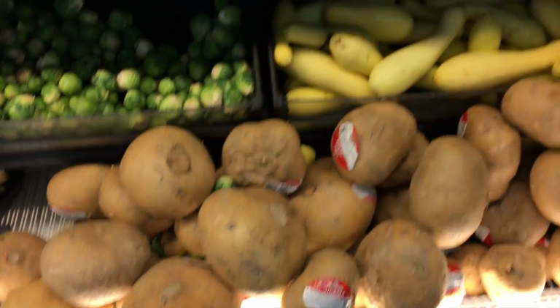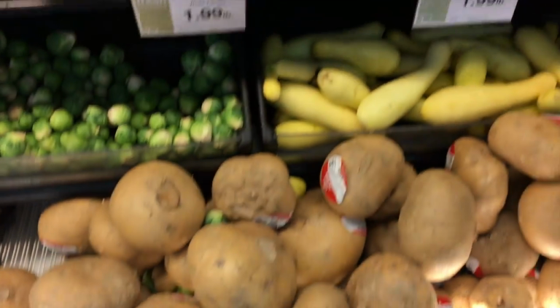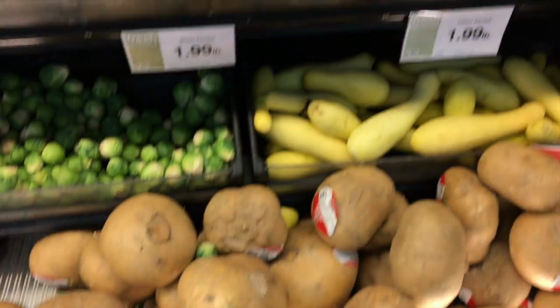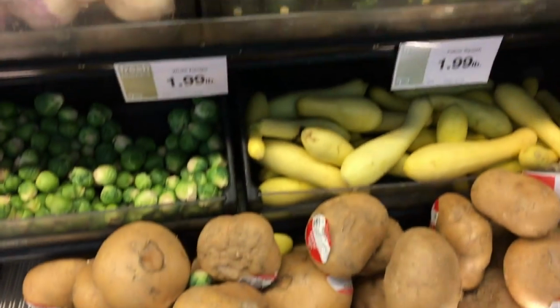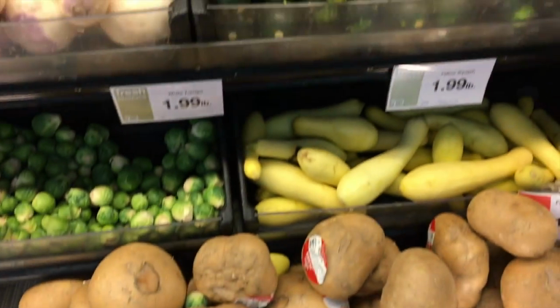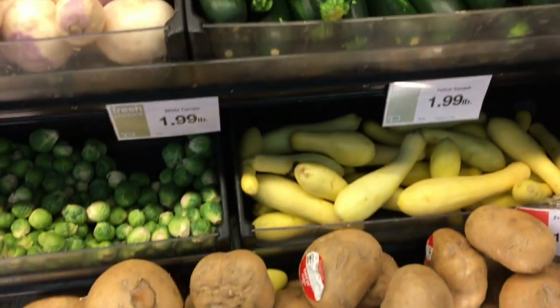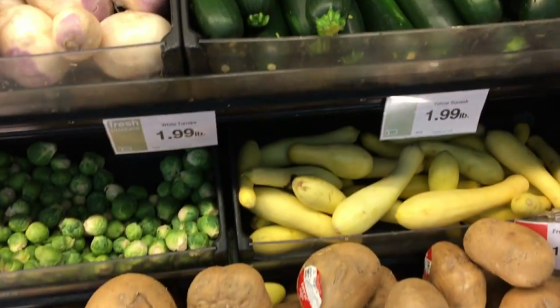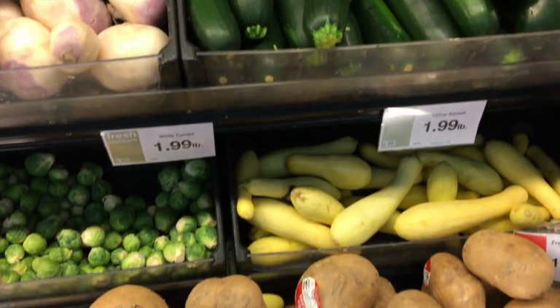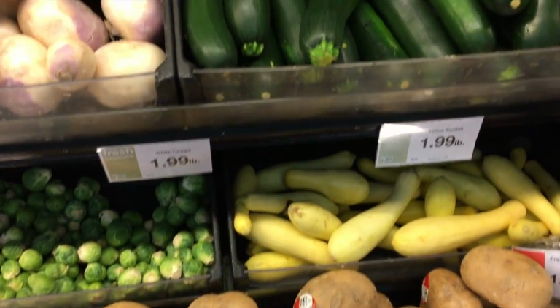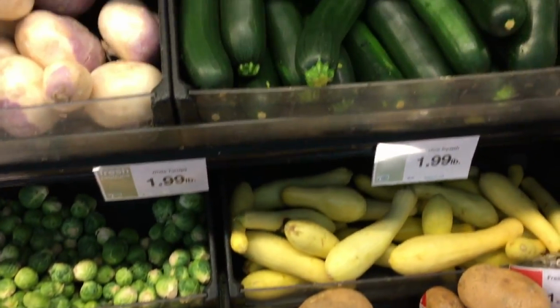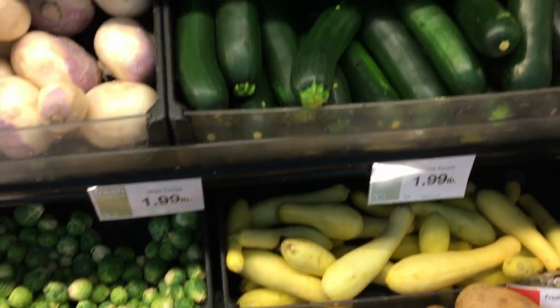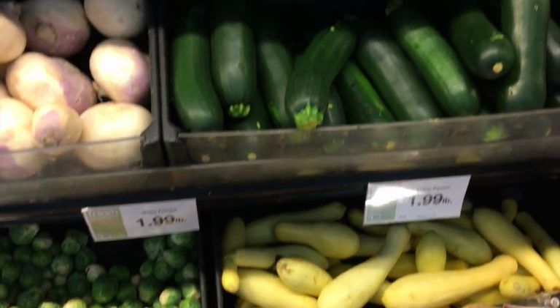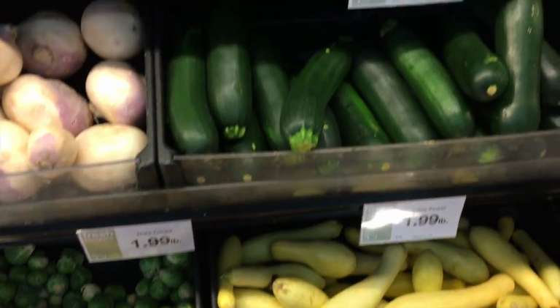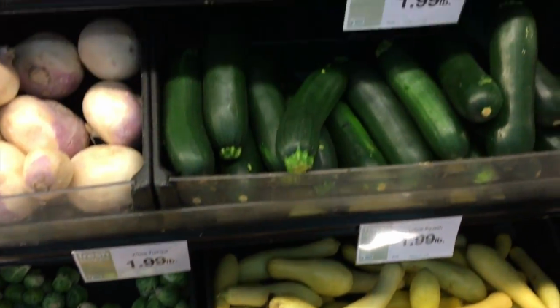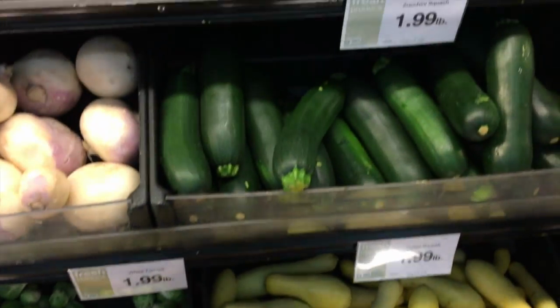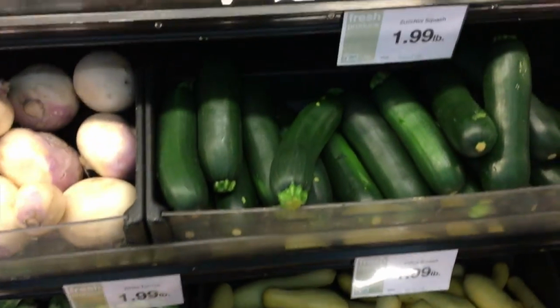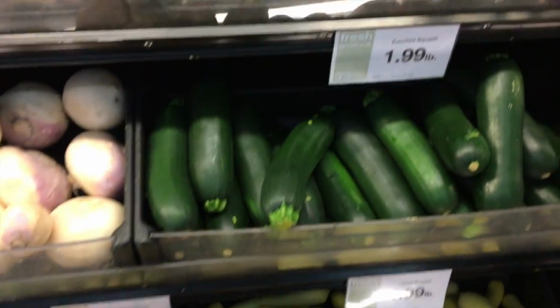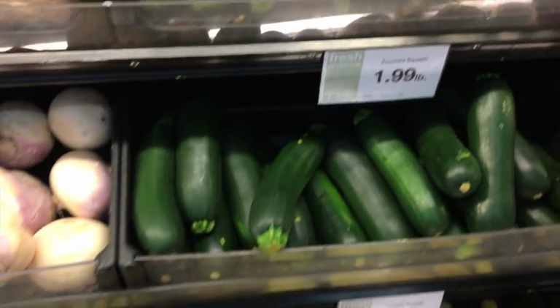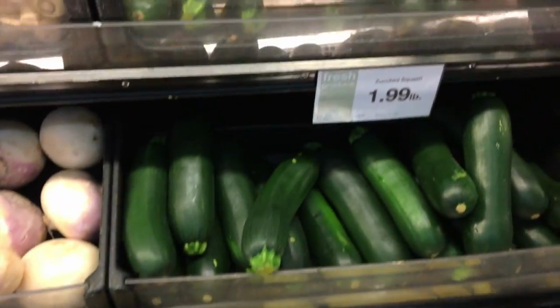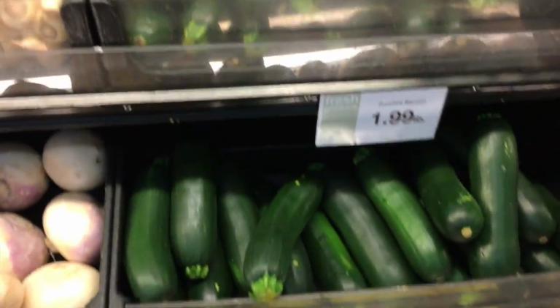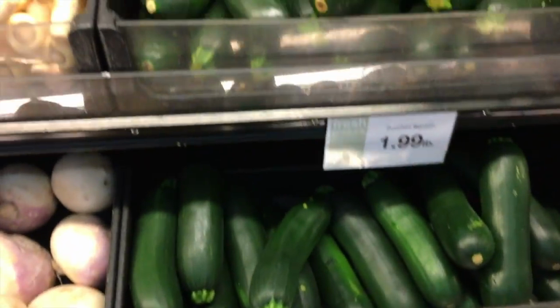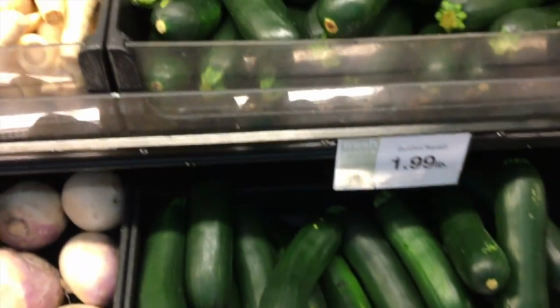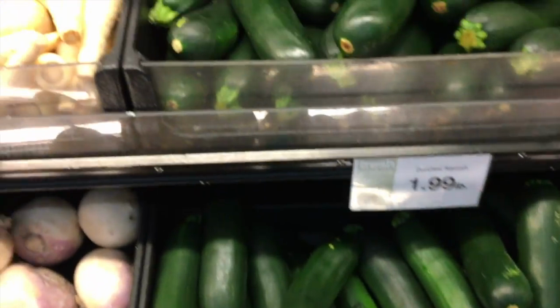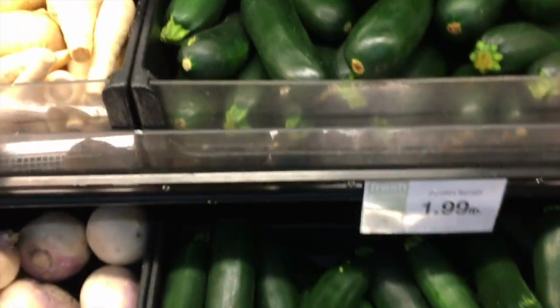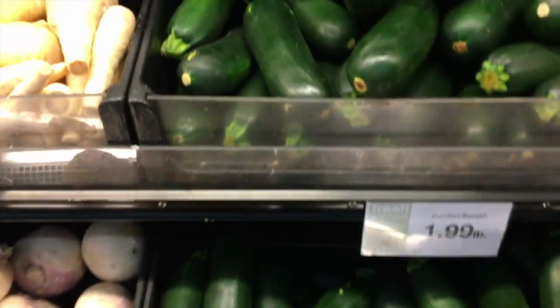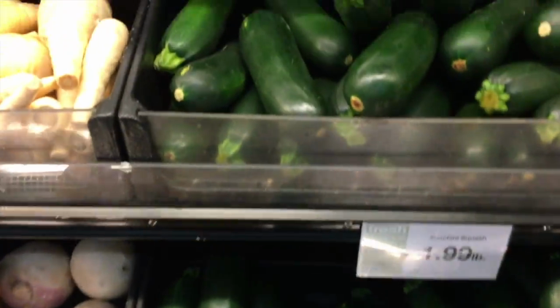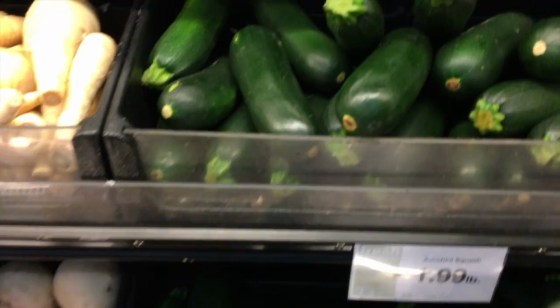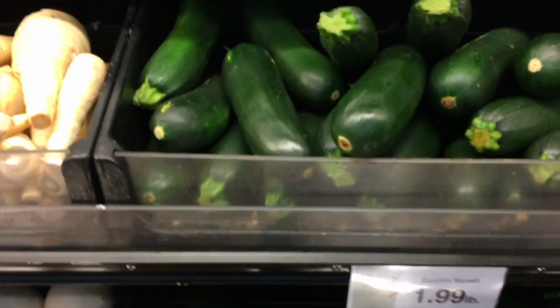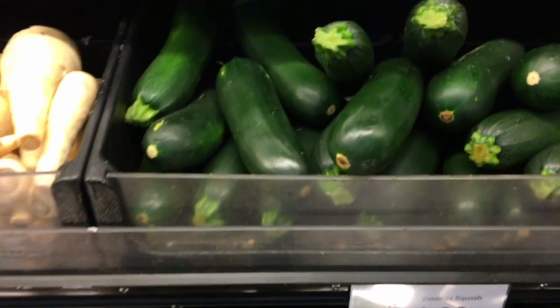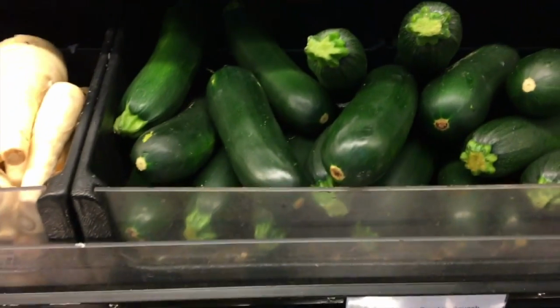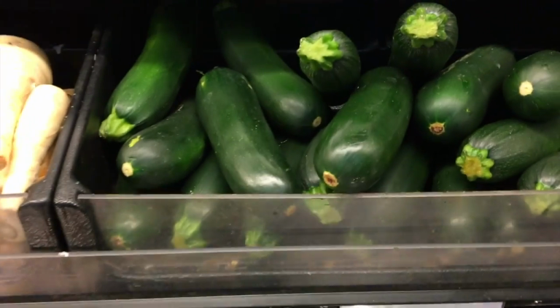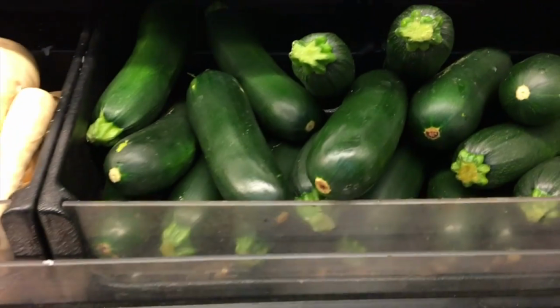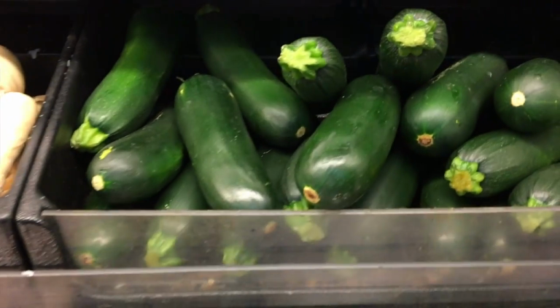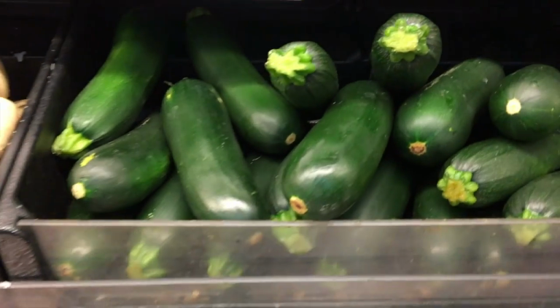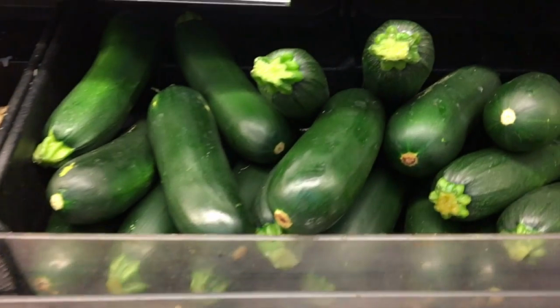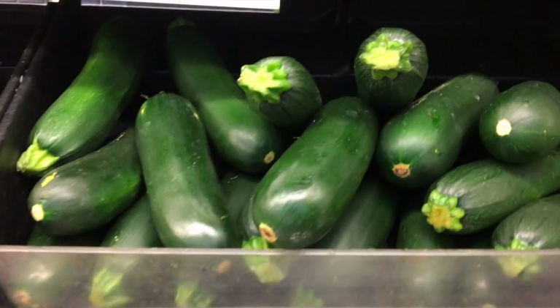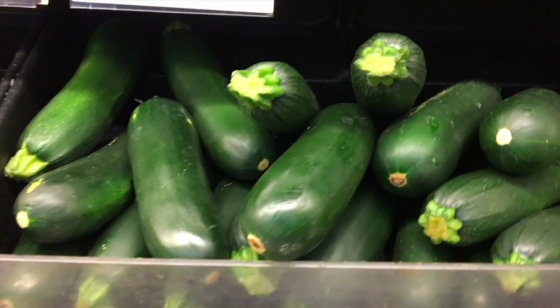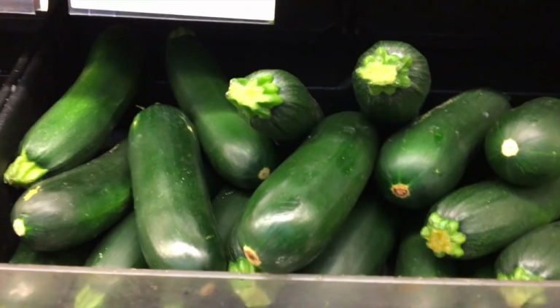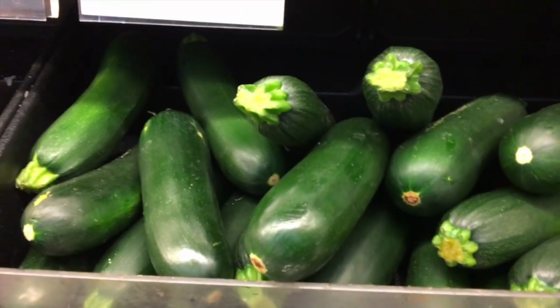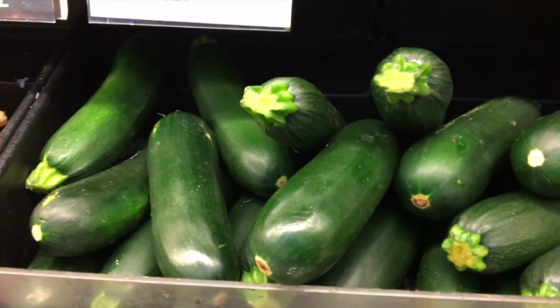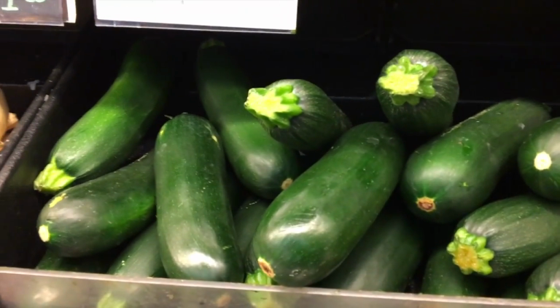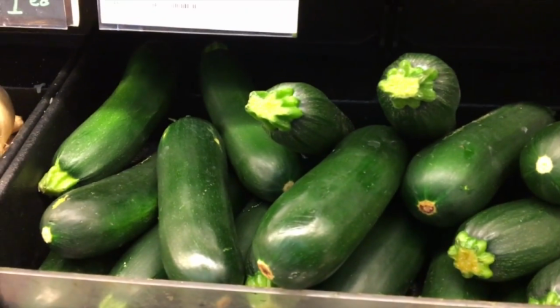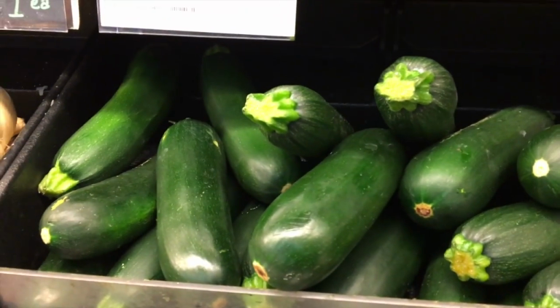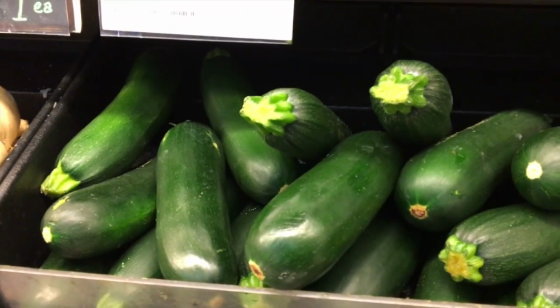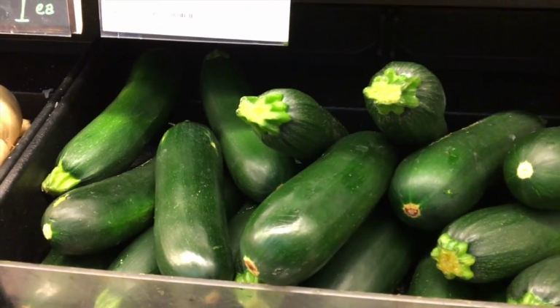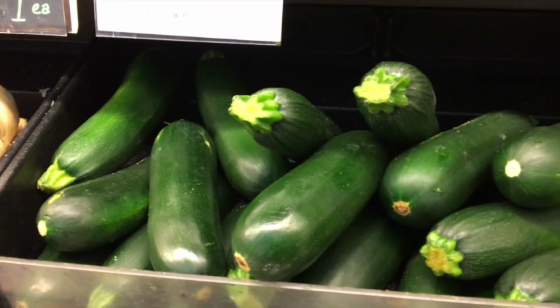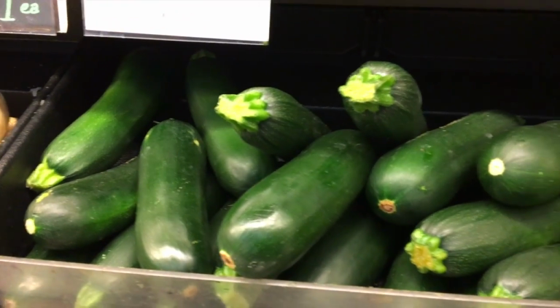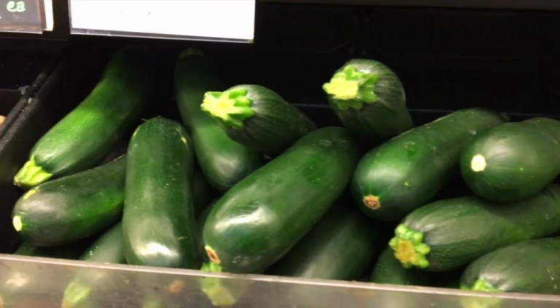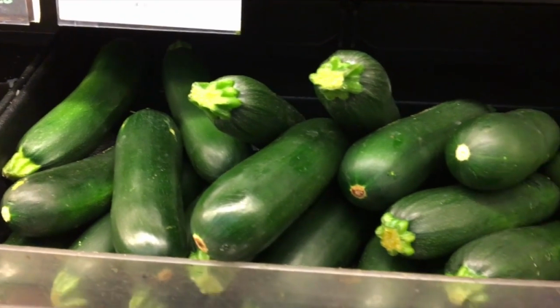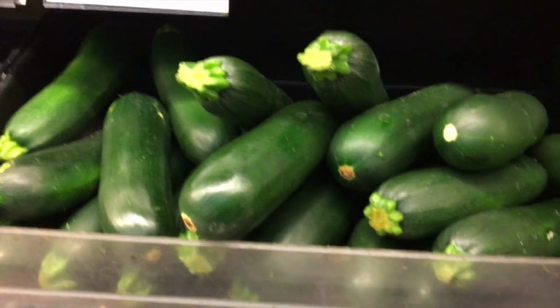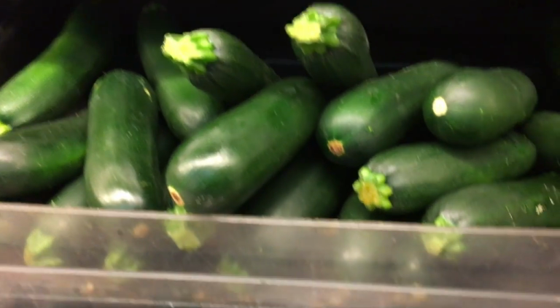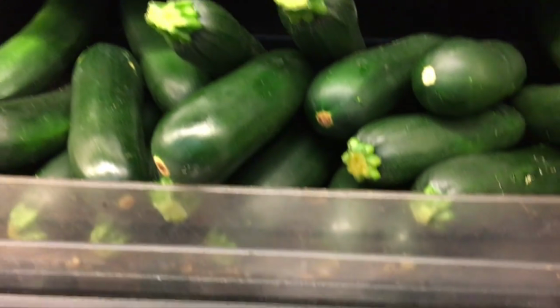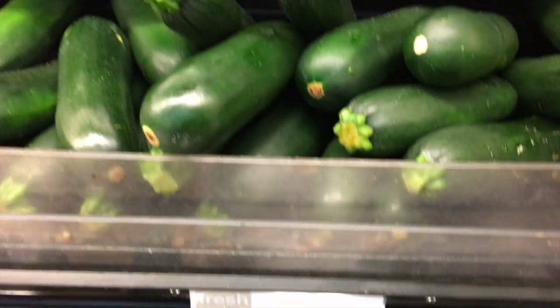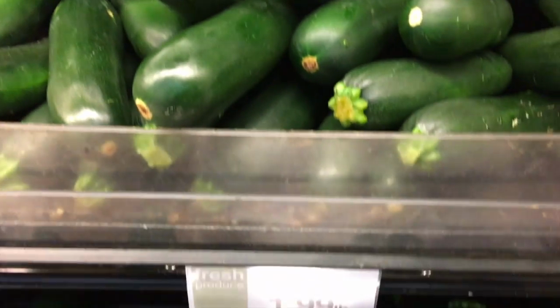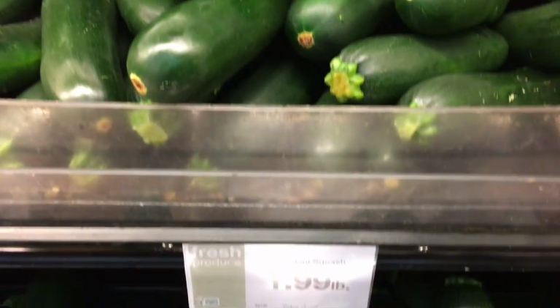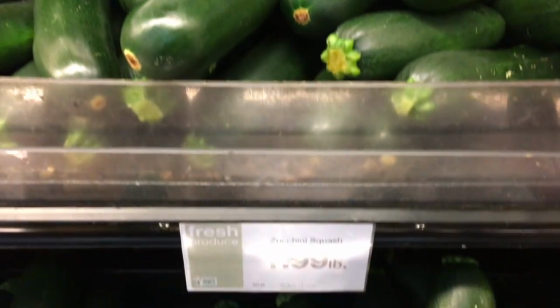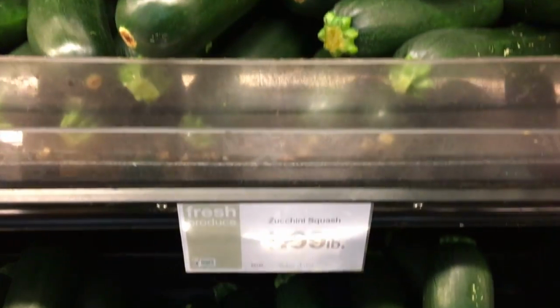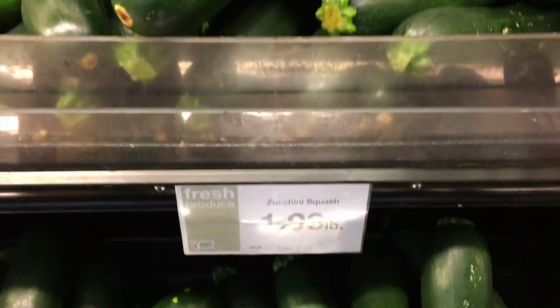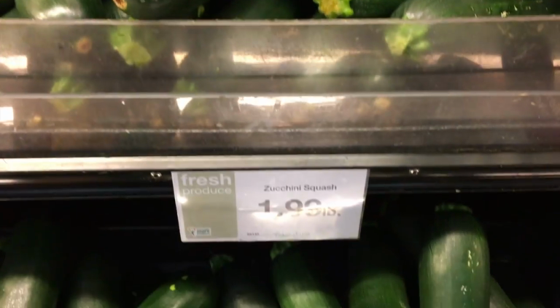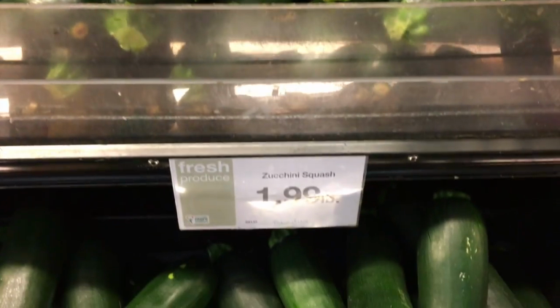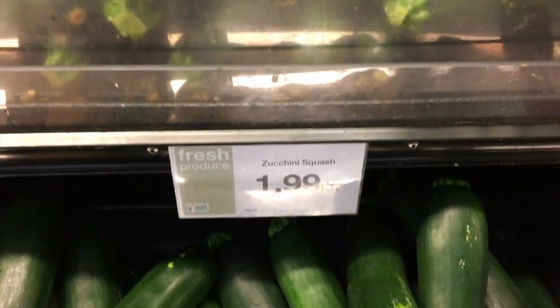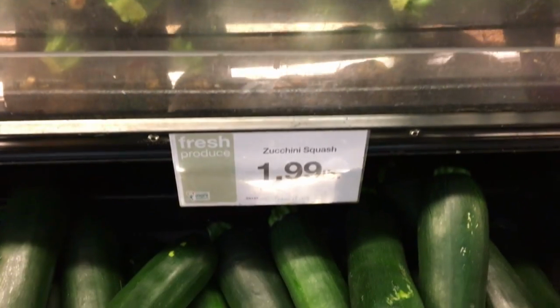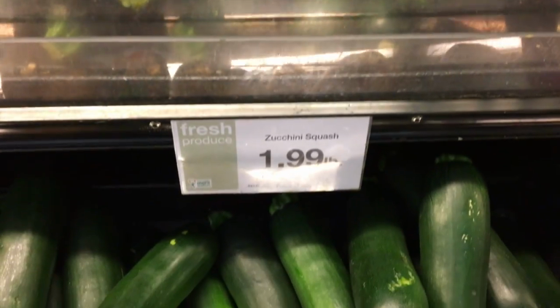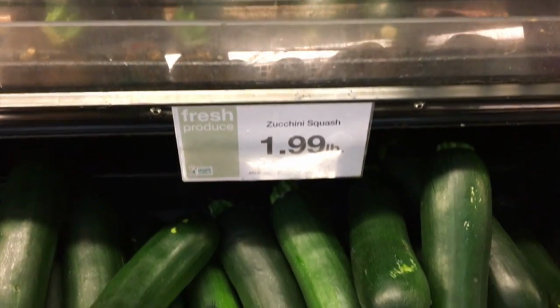These zucchini are gigantic. I mean, look at them. They're just huge.